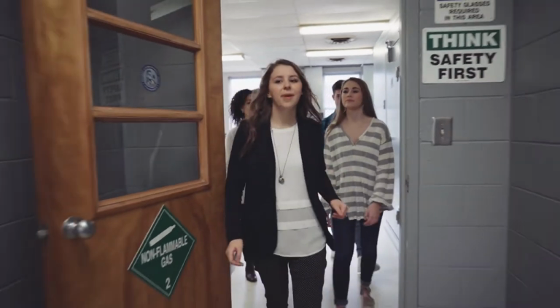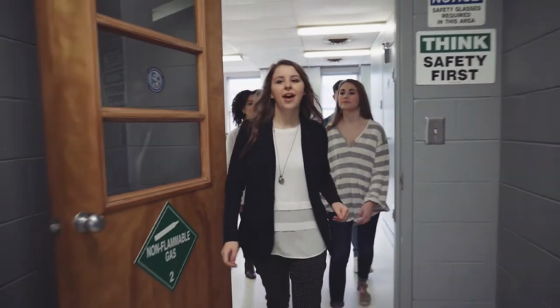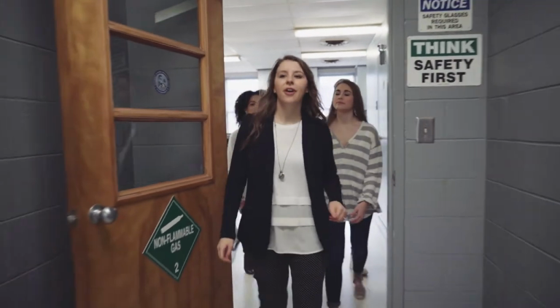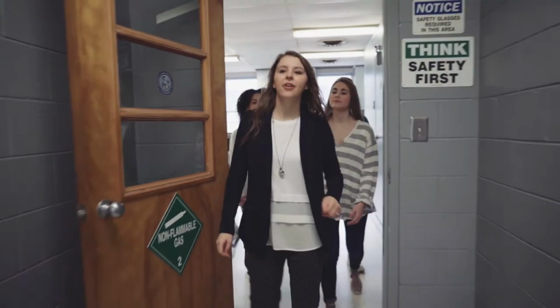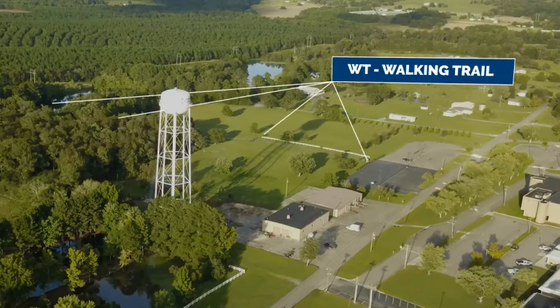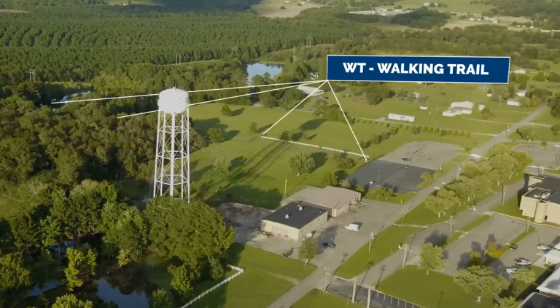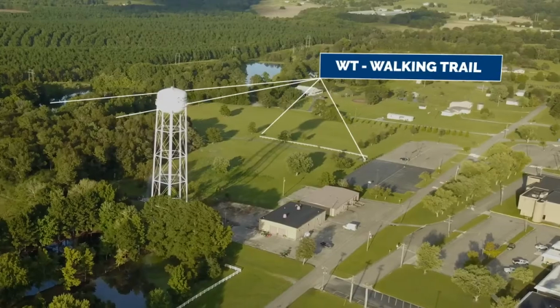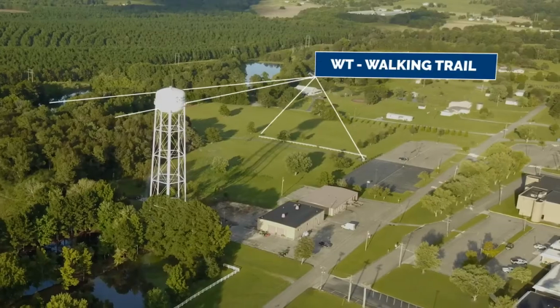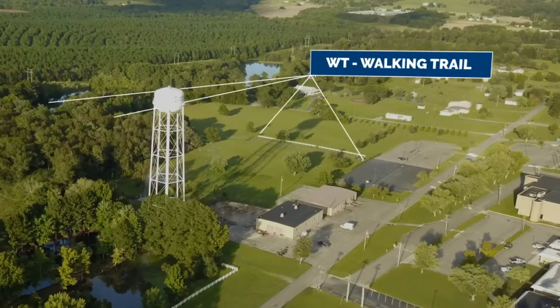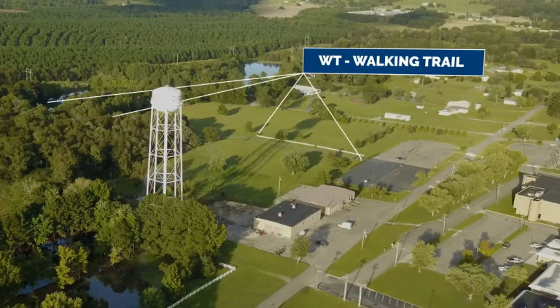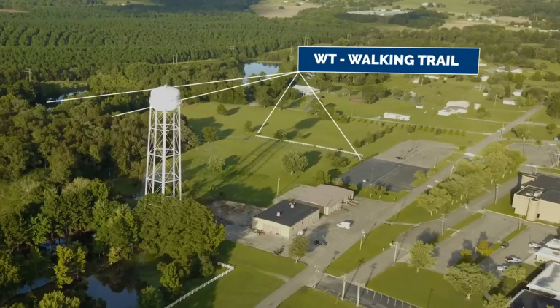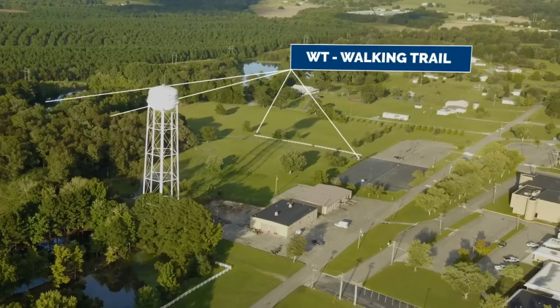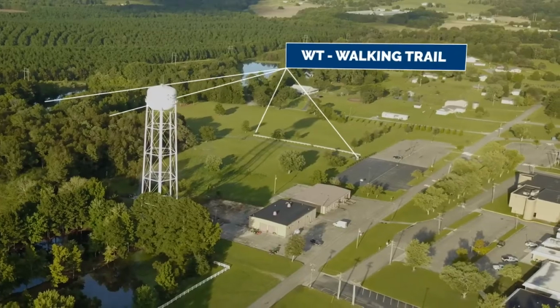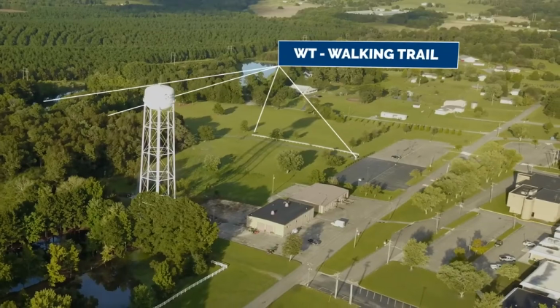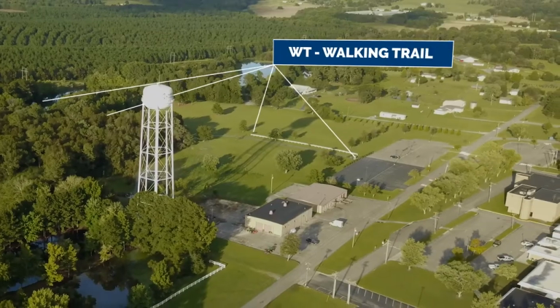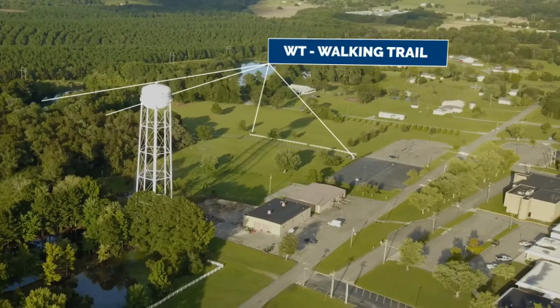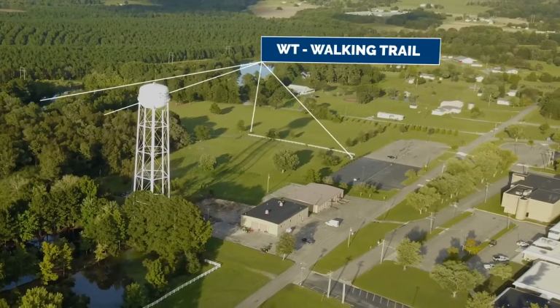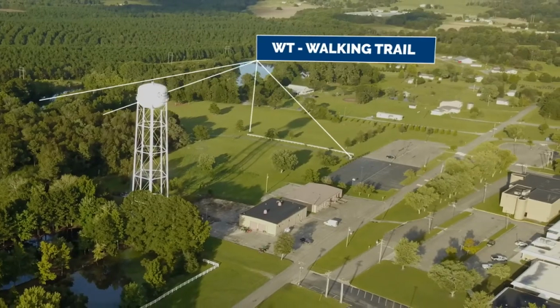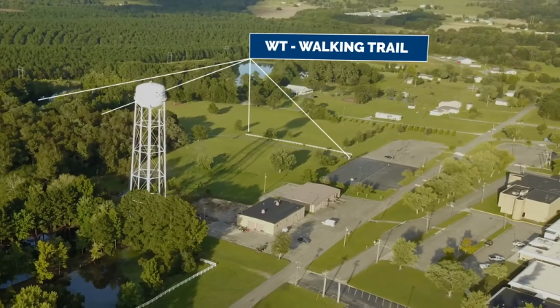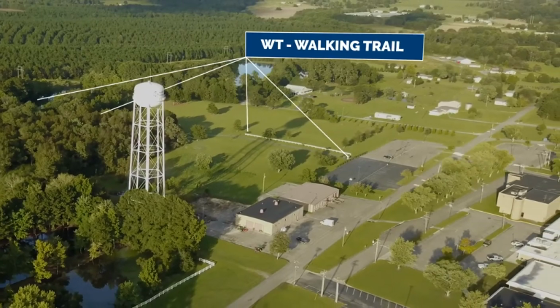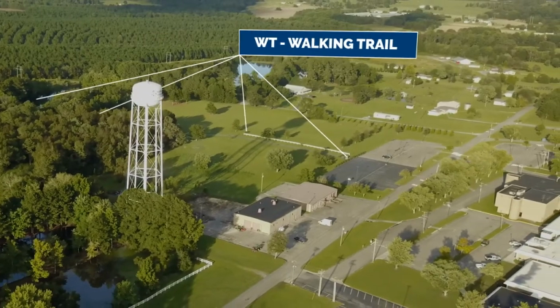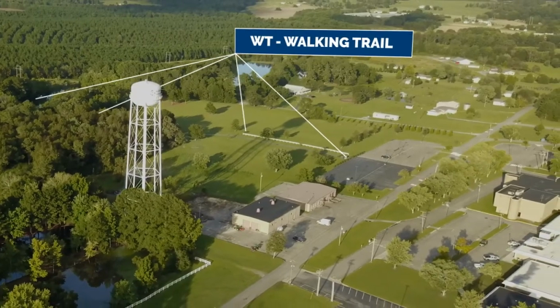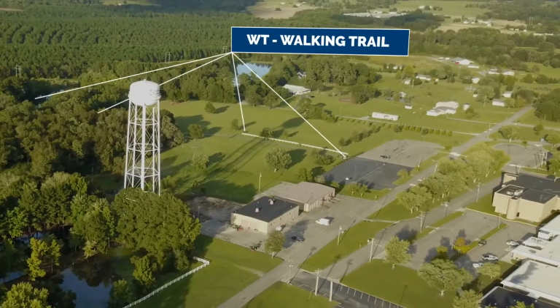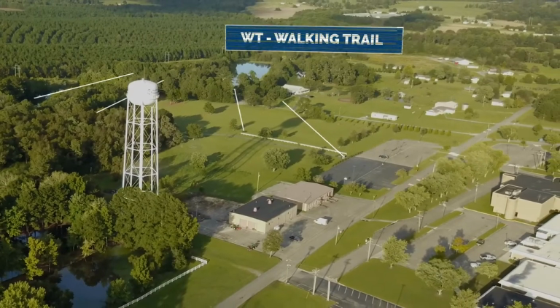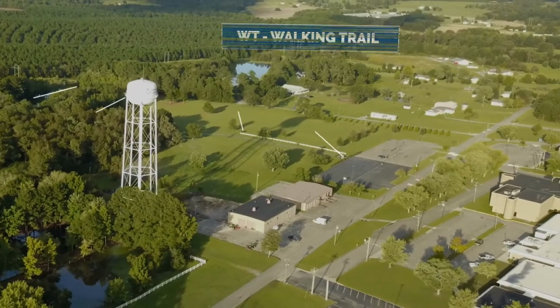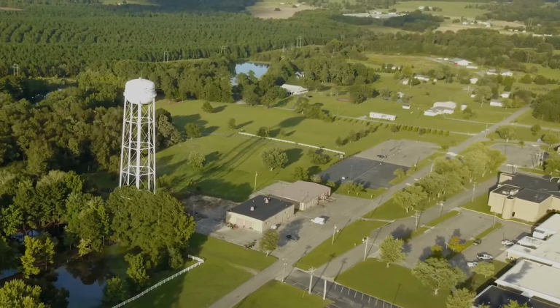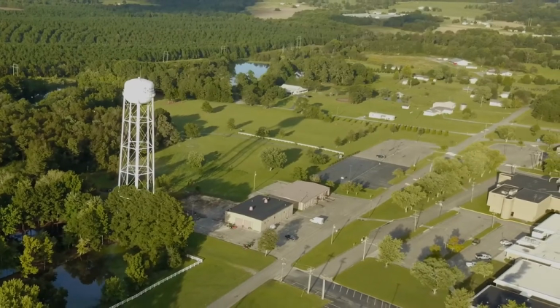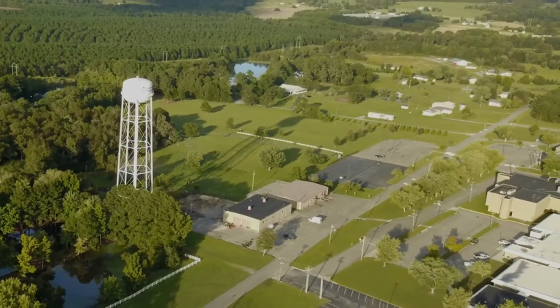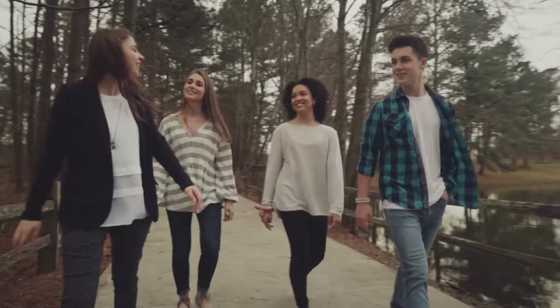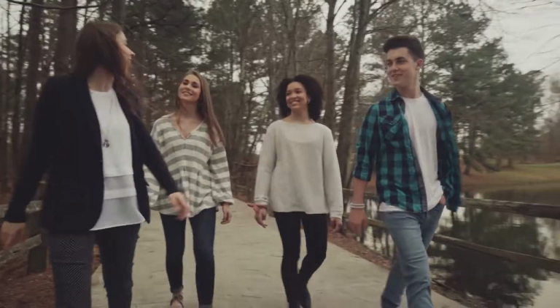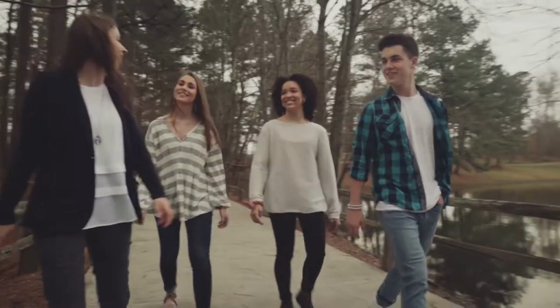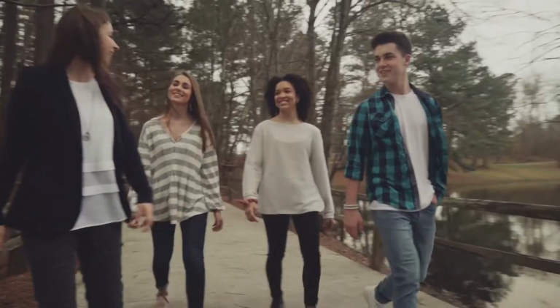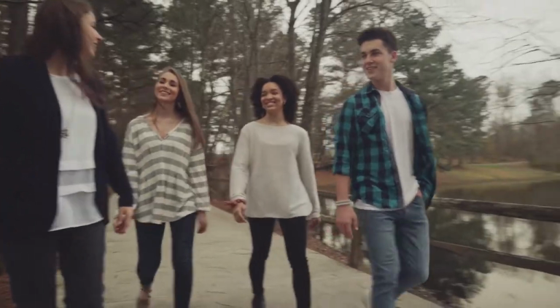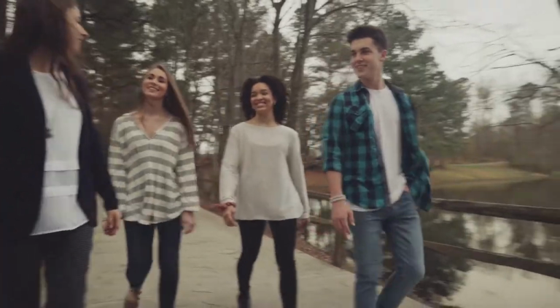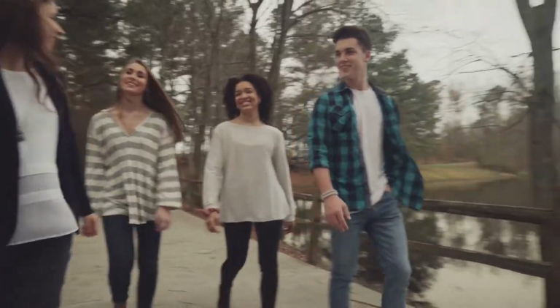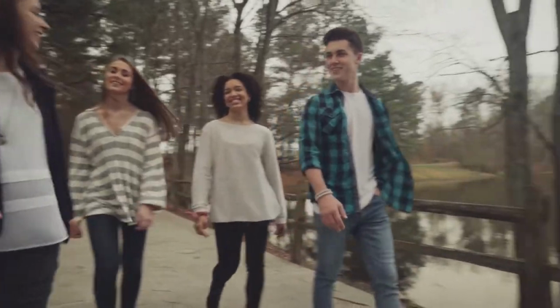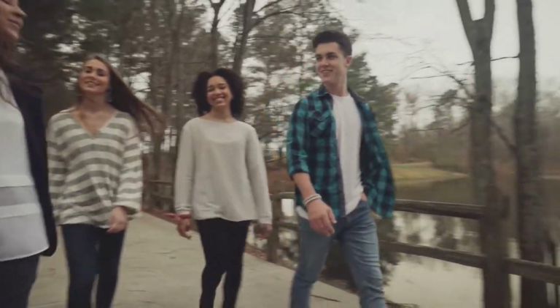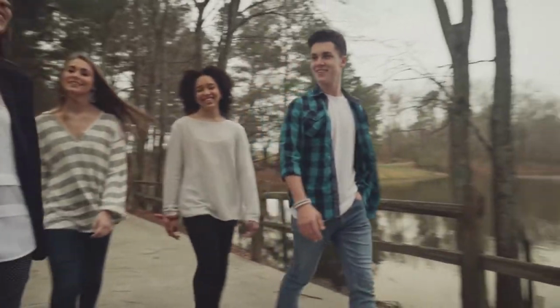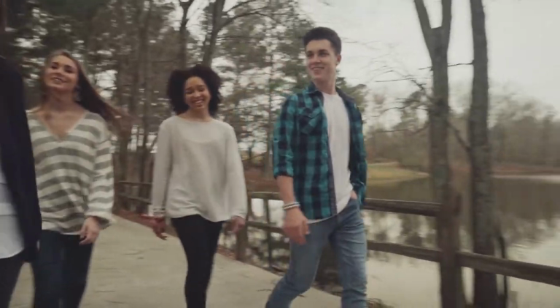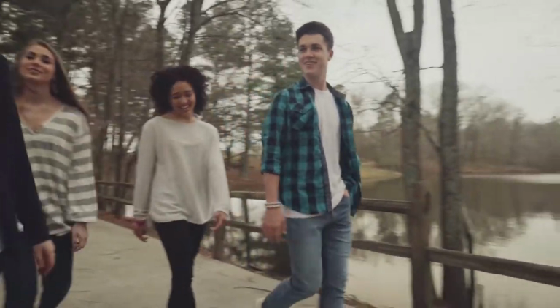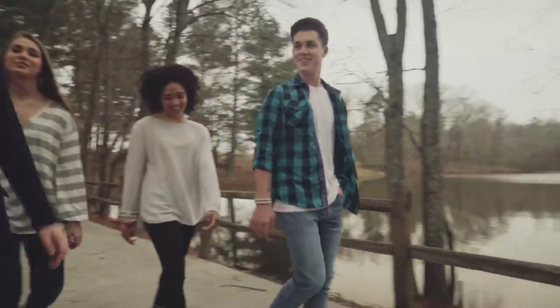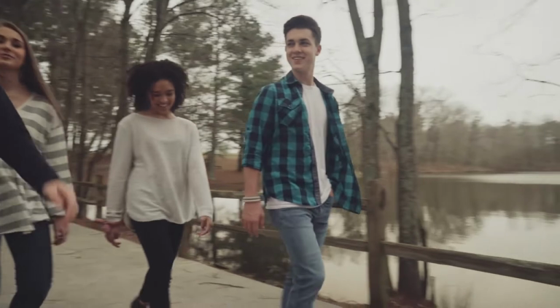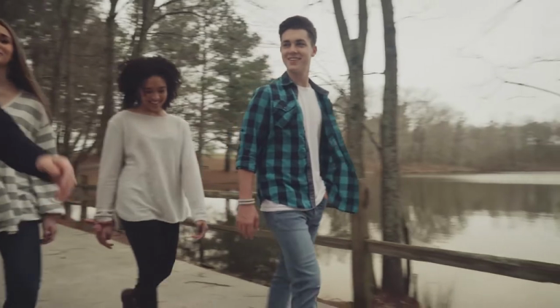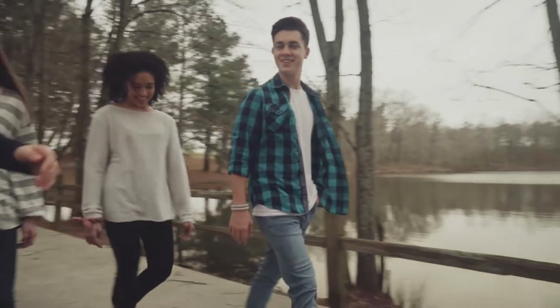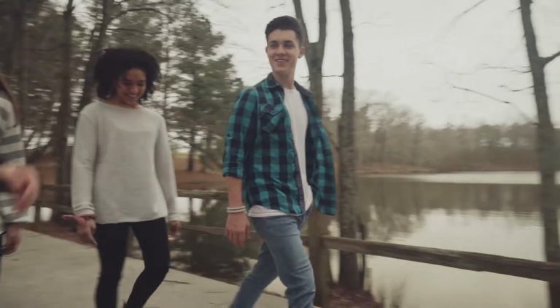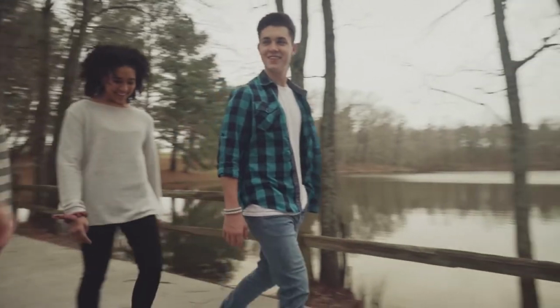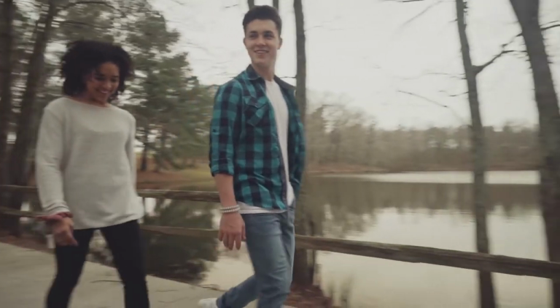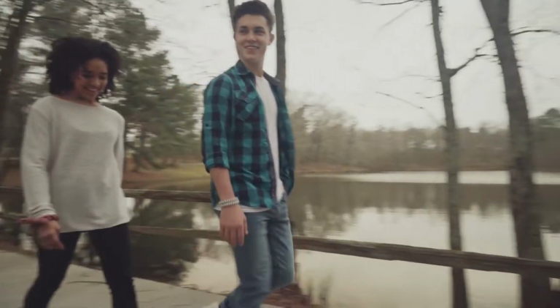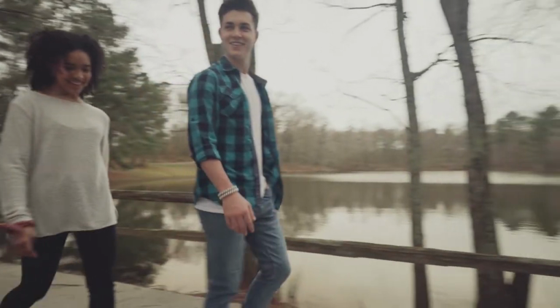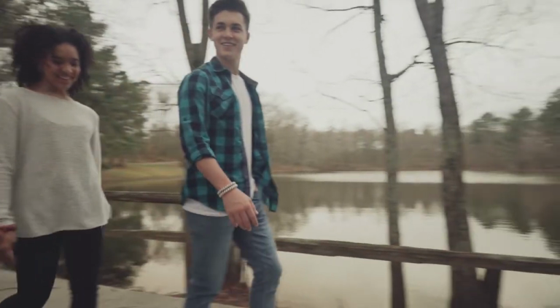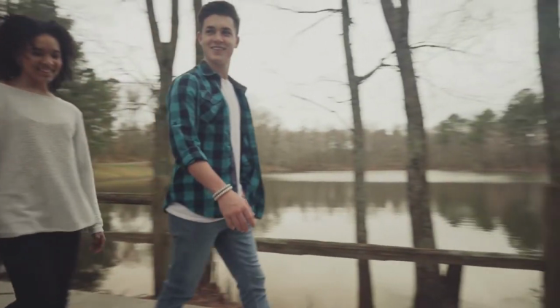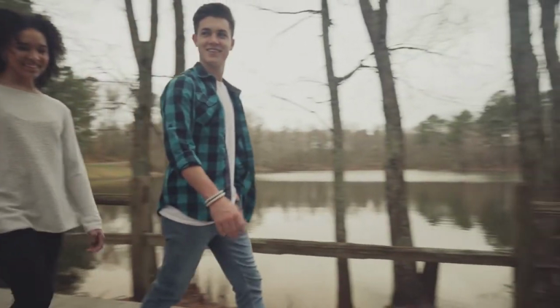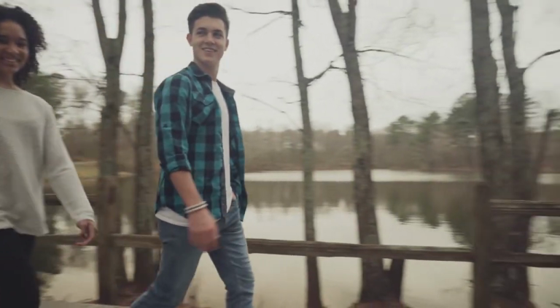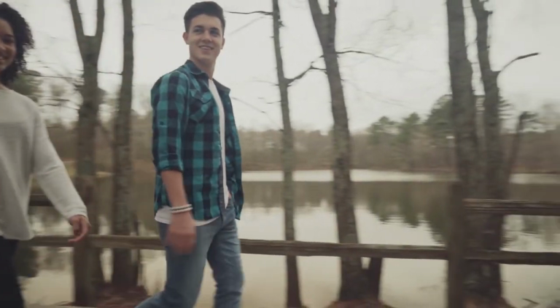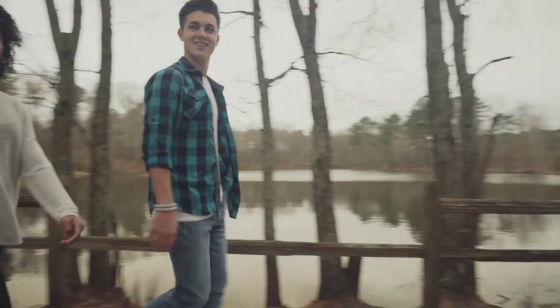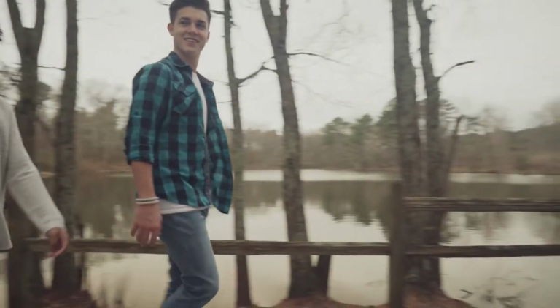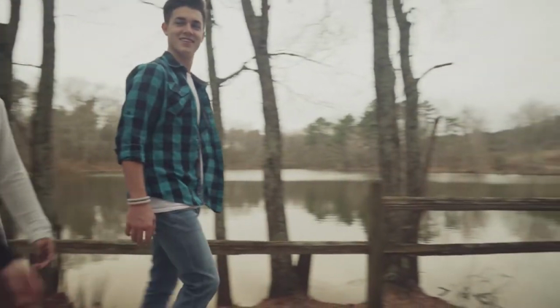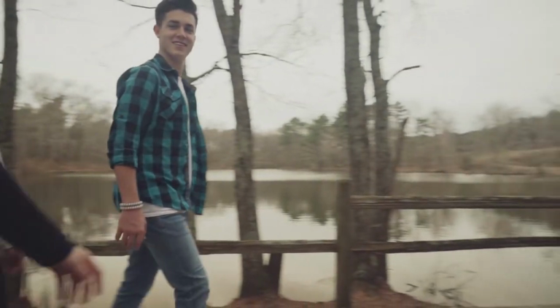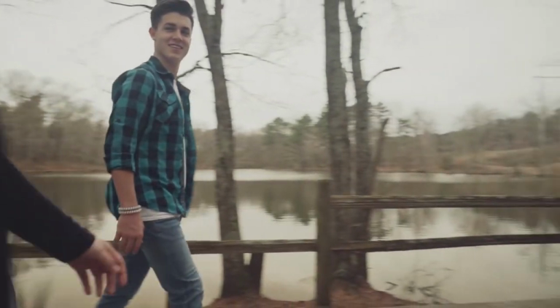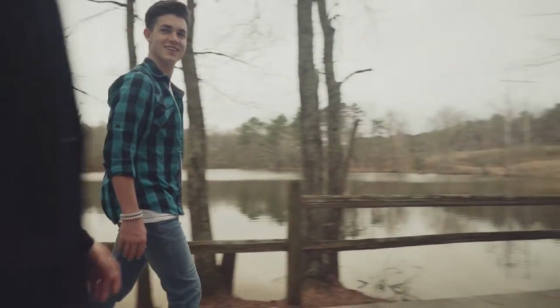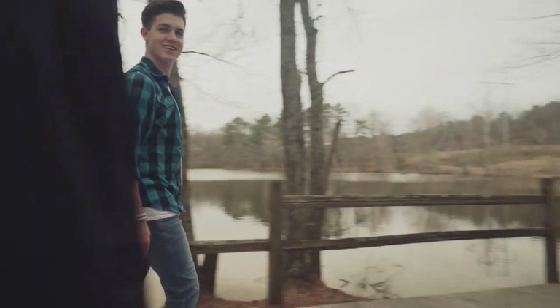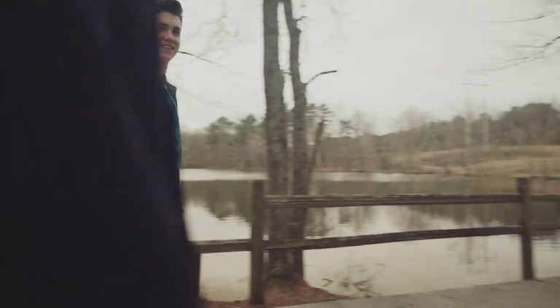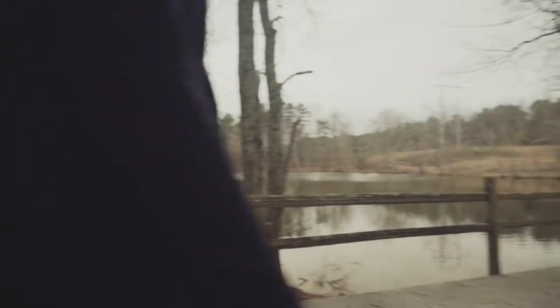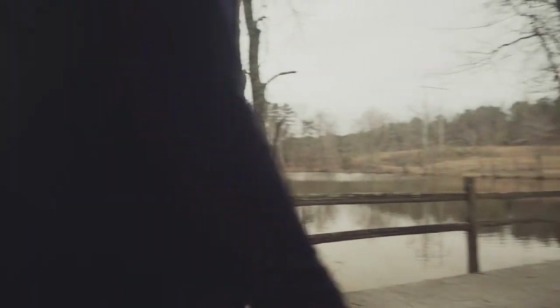The NACC Walking Trail is 0.7 miles and goes around a four-acre lake. It's located on the back side of campus.